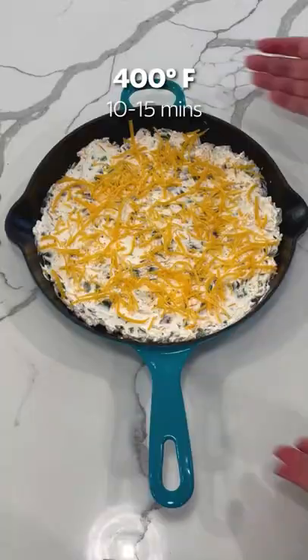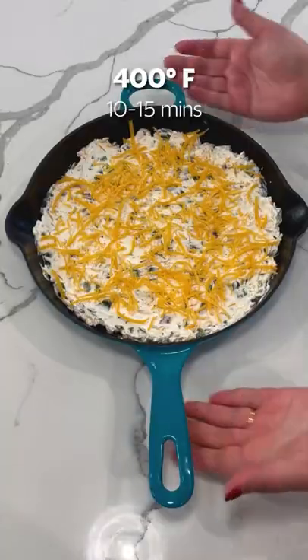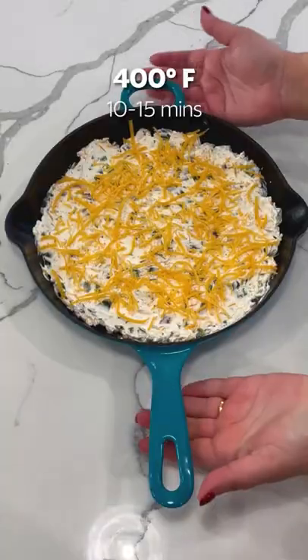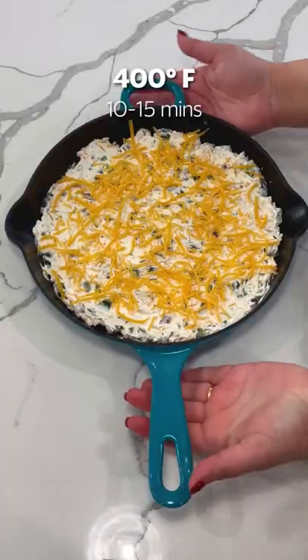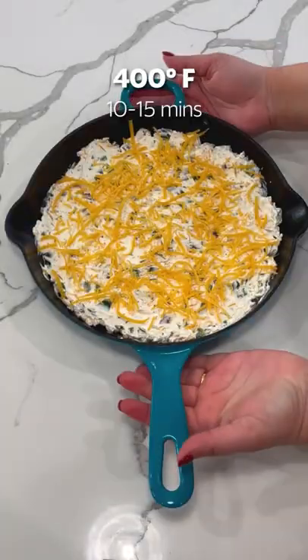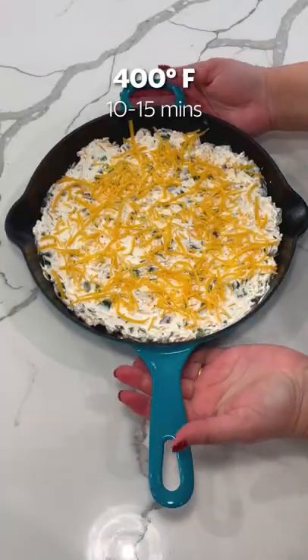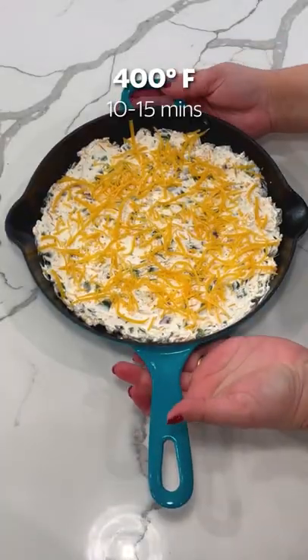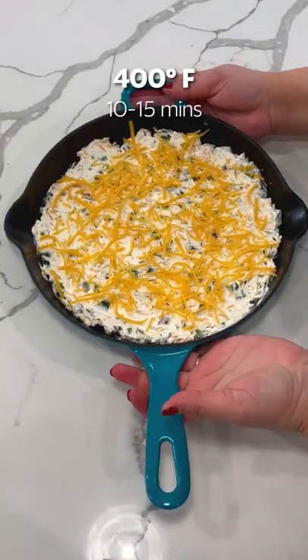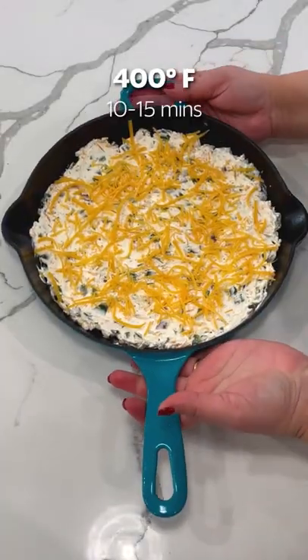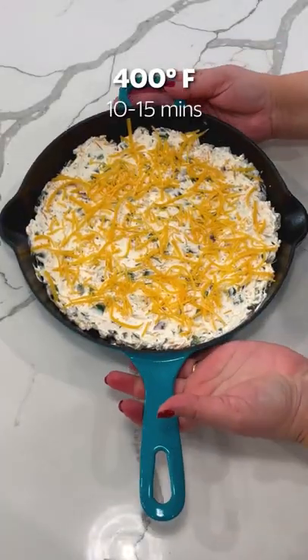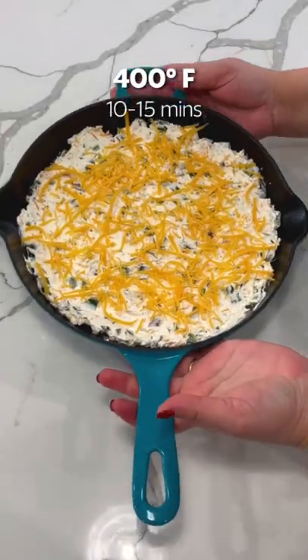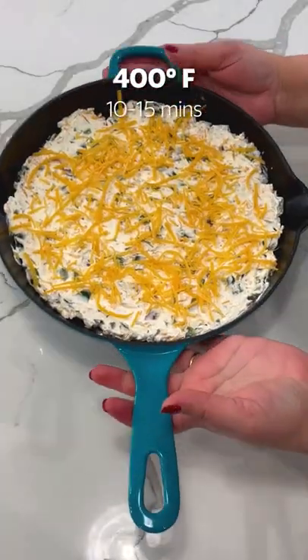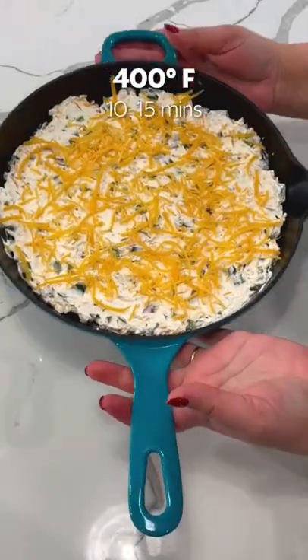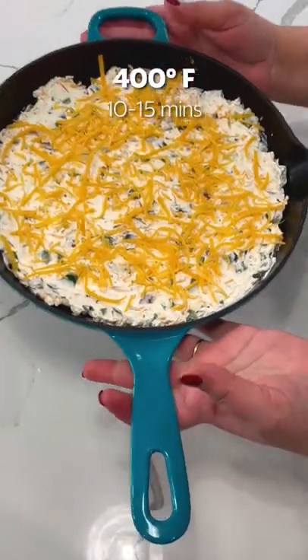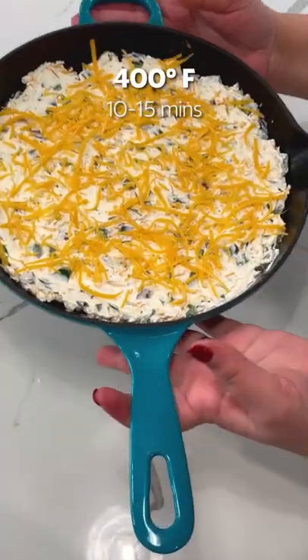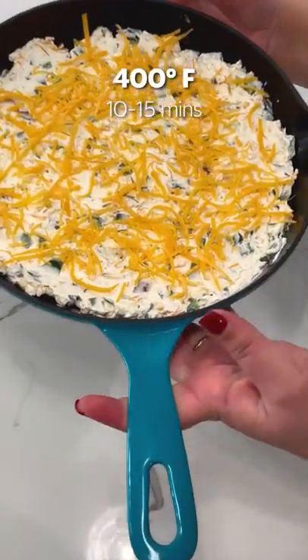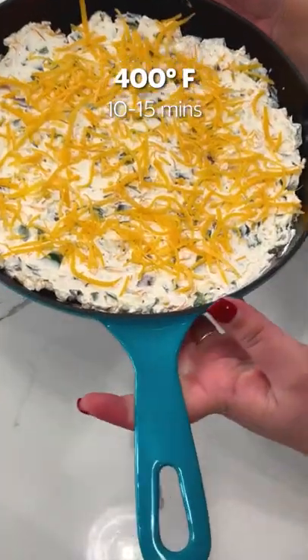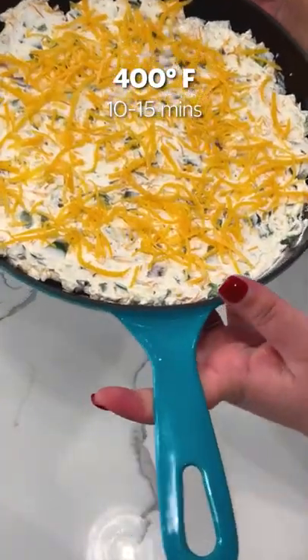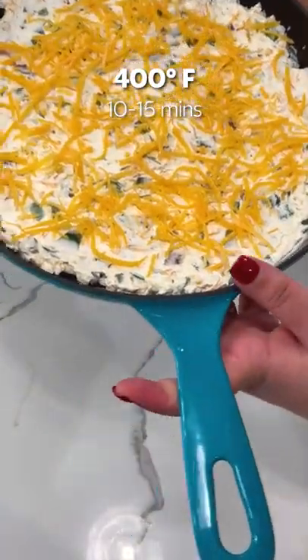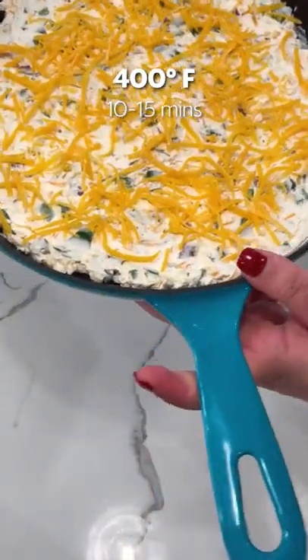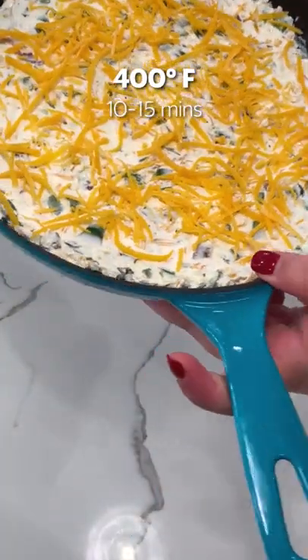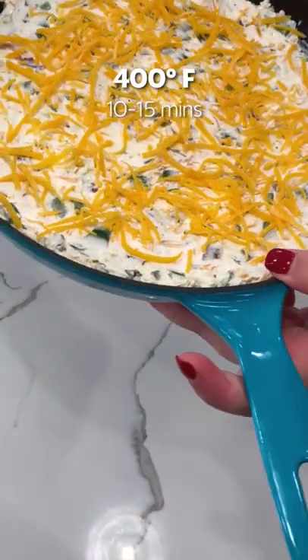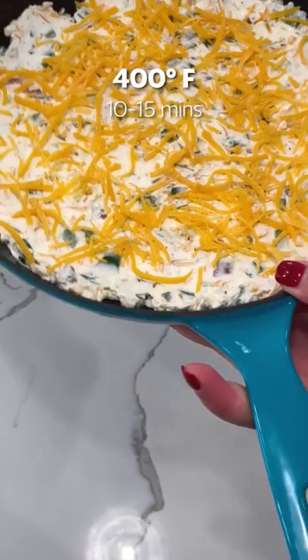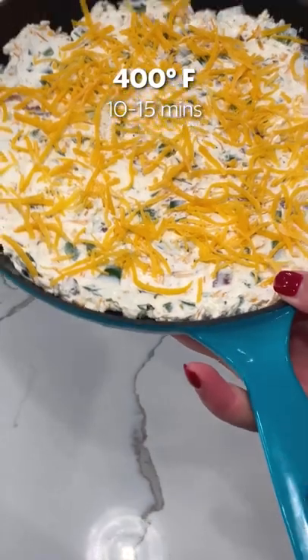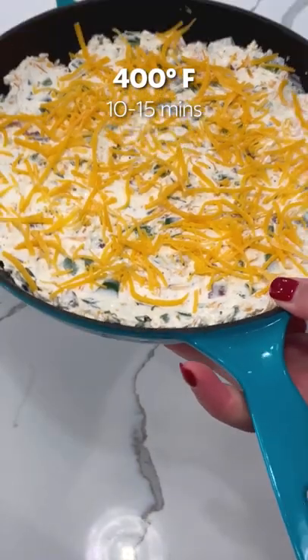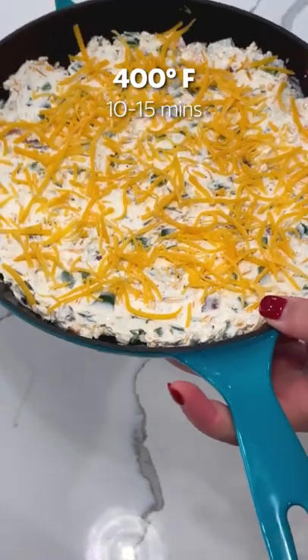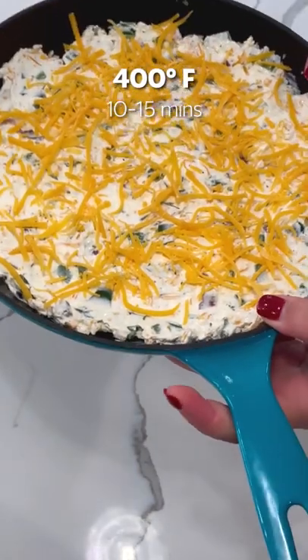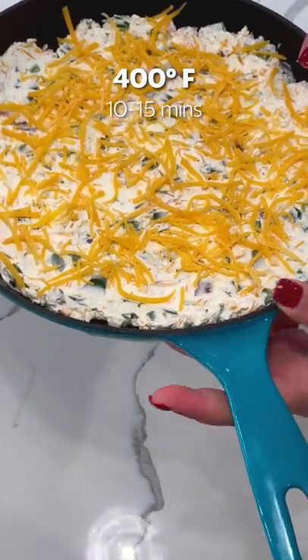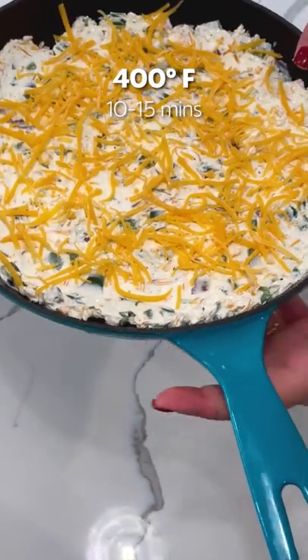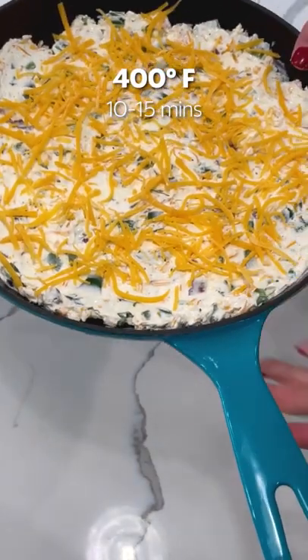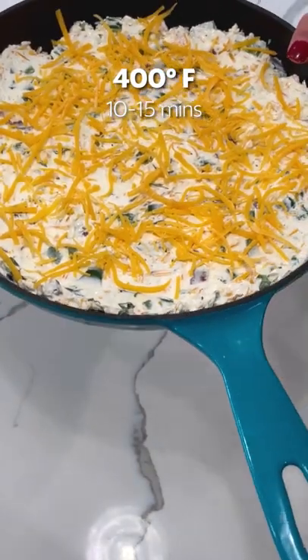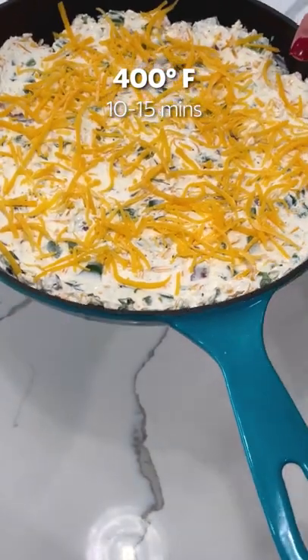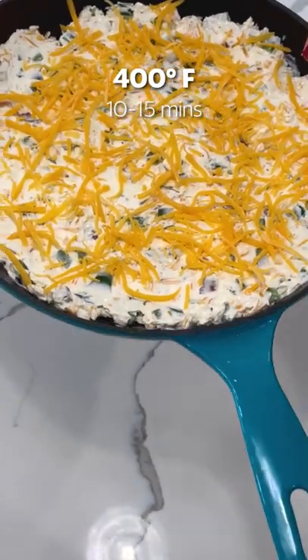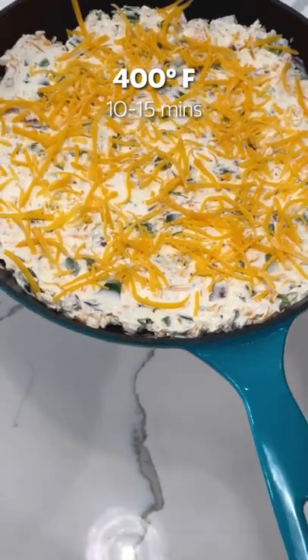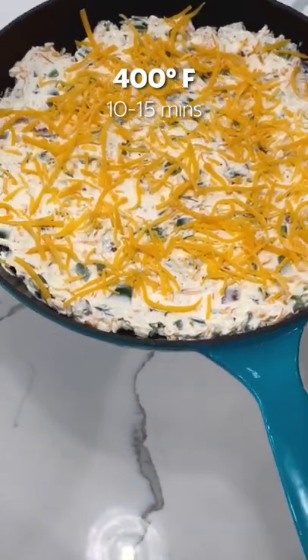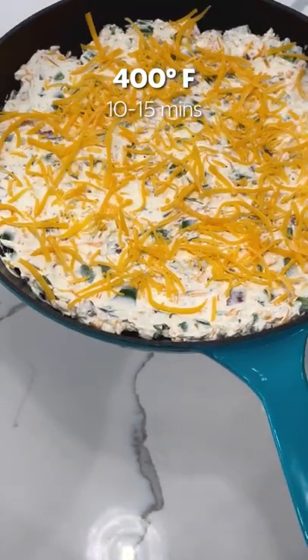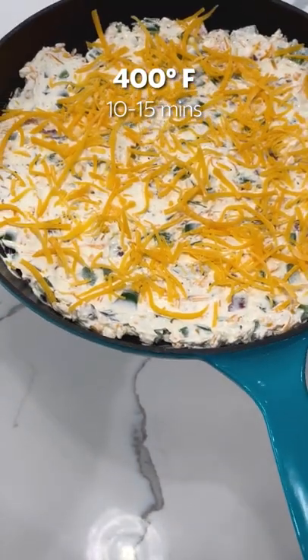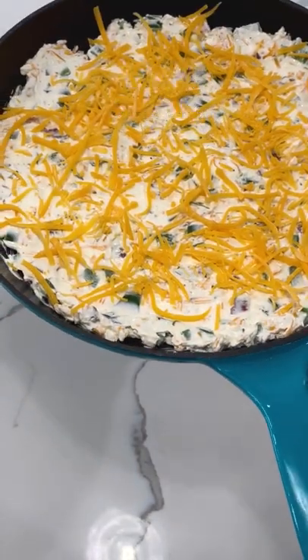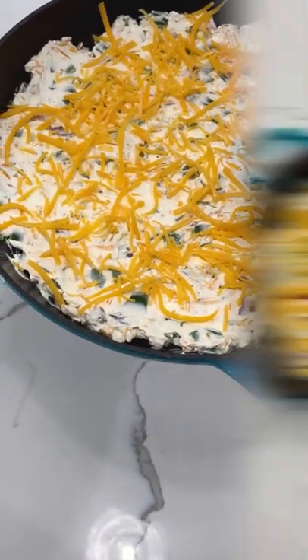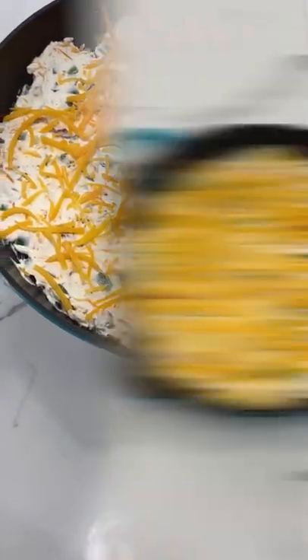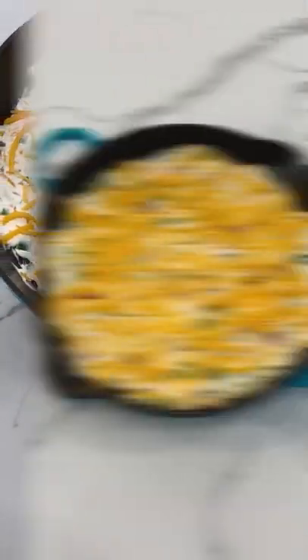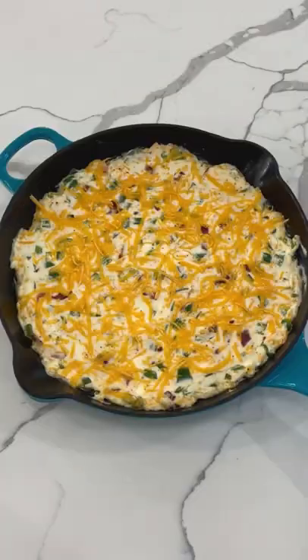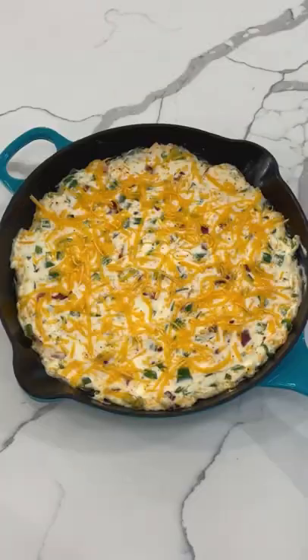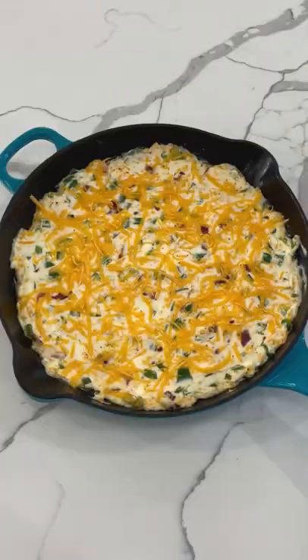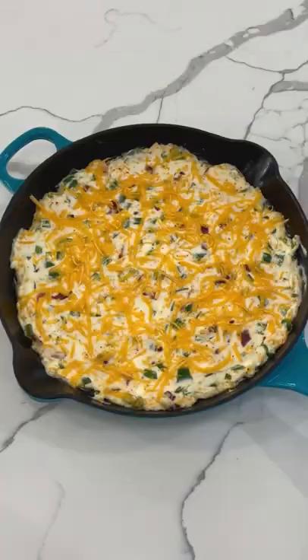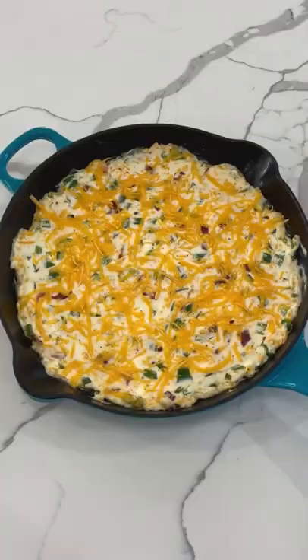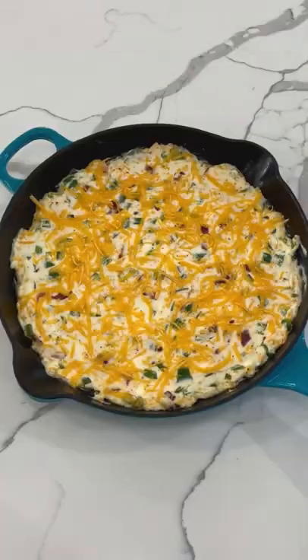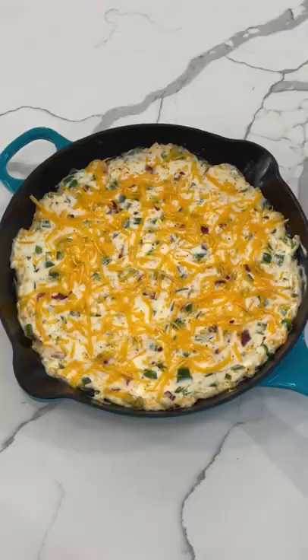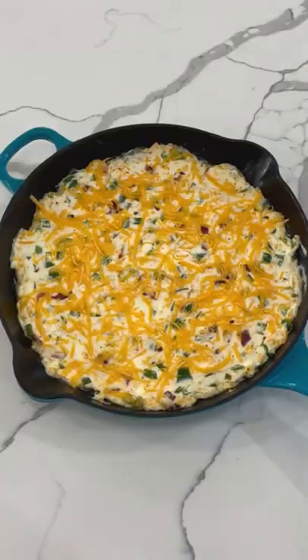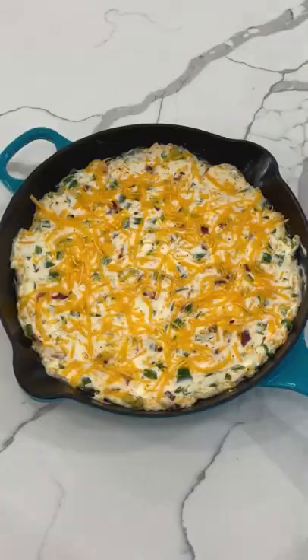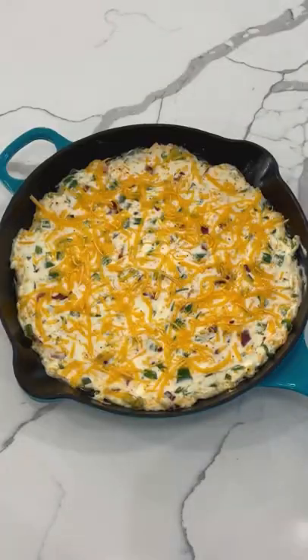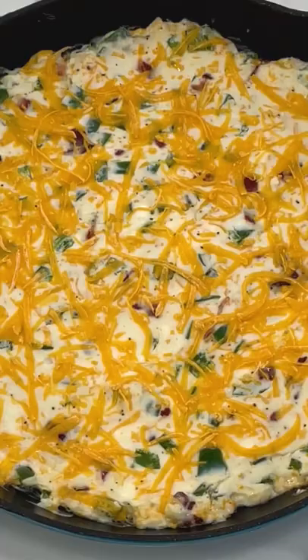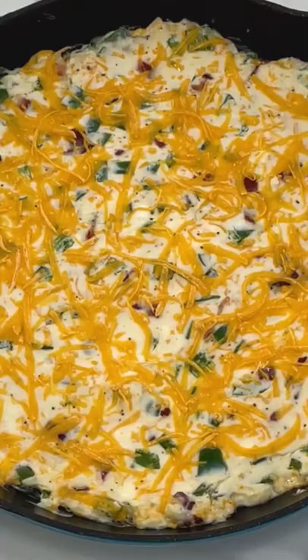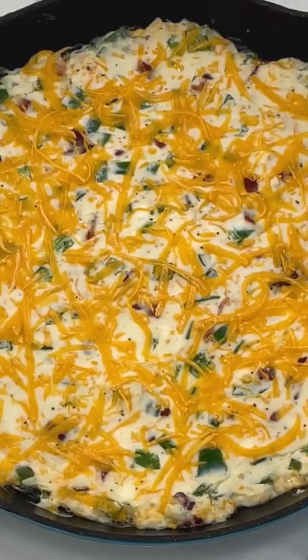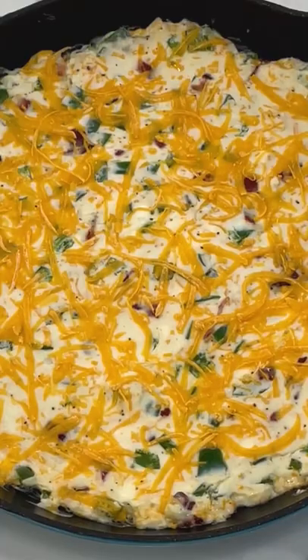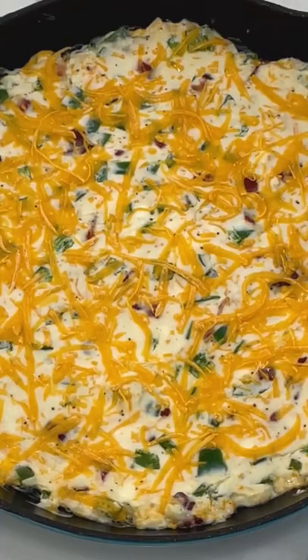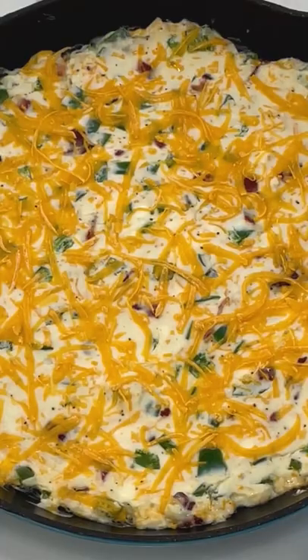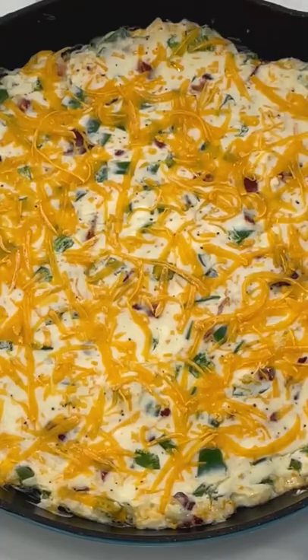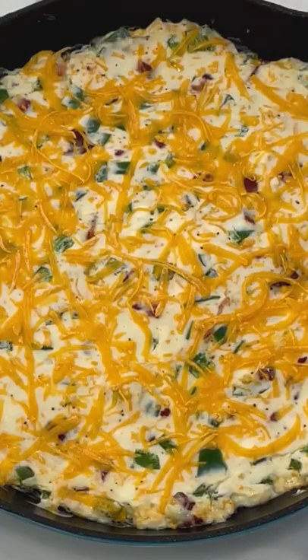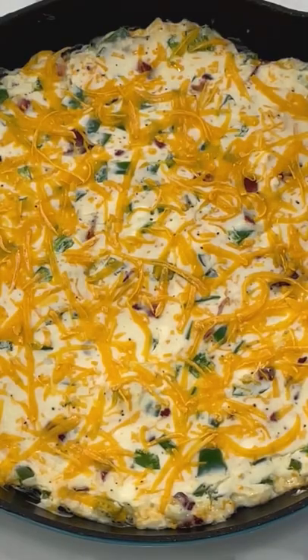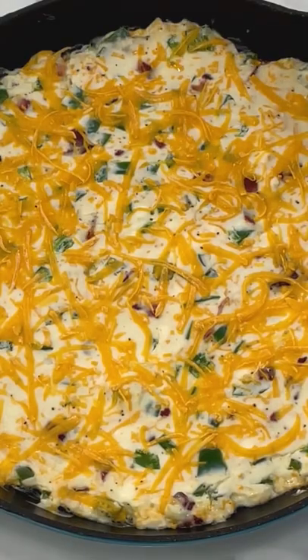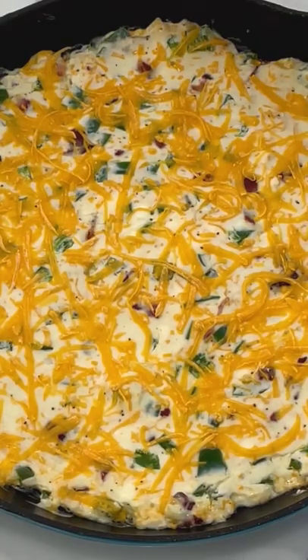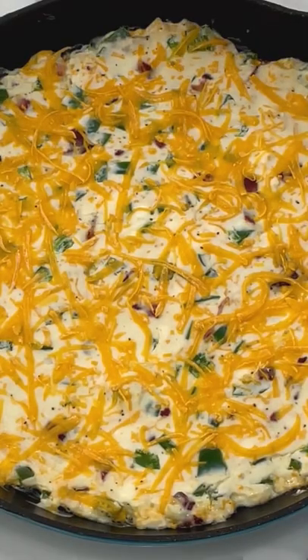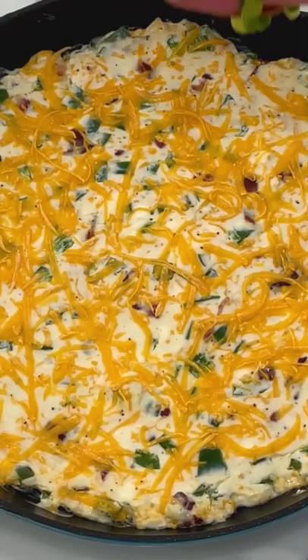Now we're going to bake it at 400 degrees for about 10 to 15 minutes. And once that cheese is melted, it's ready to go.